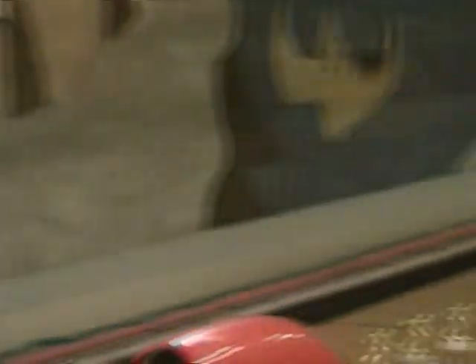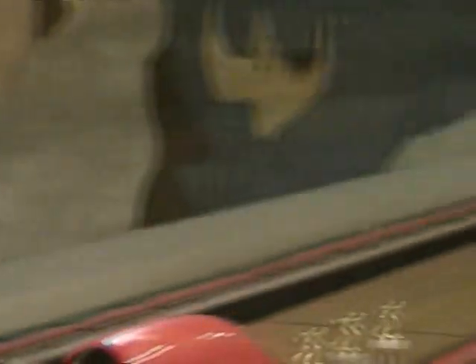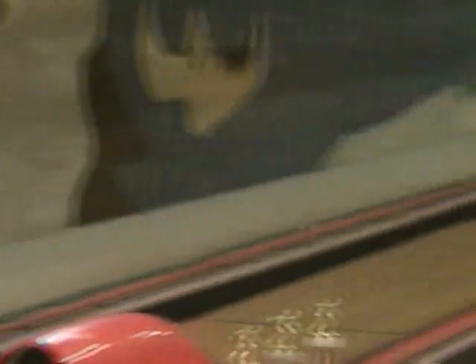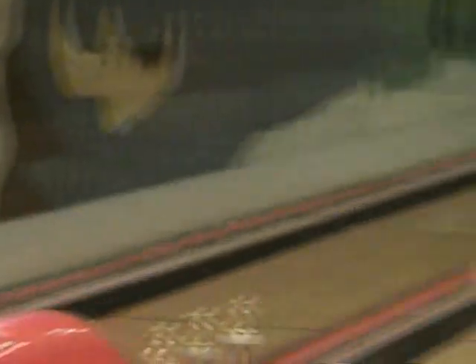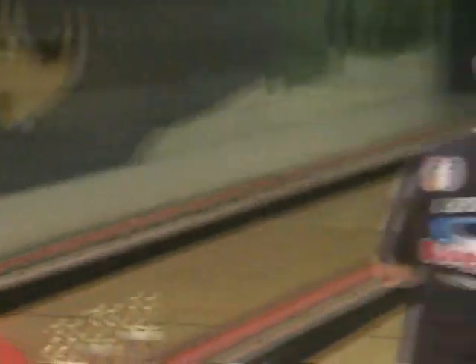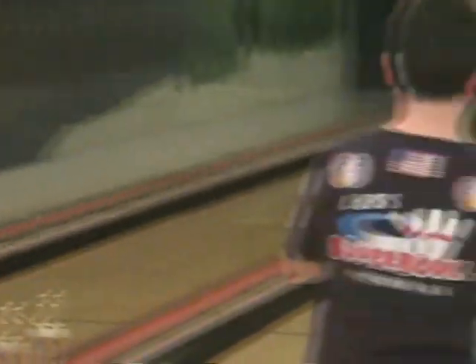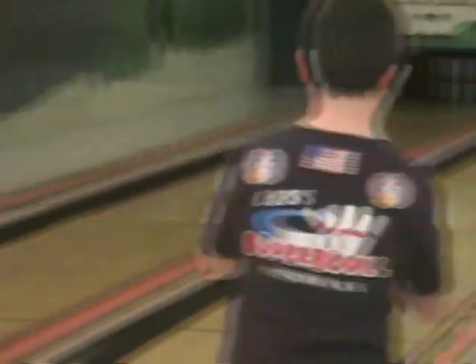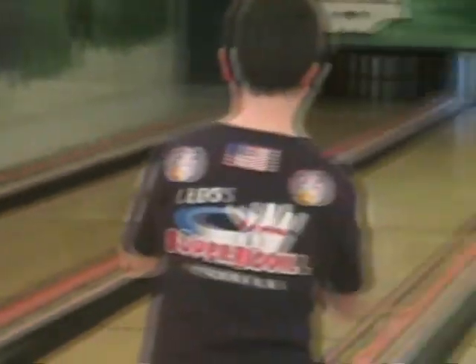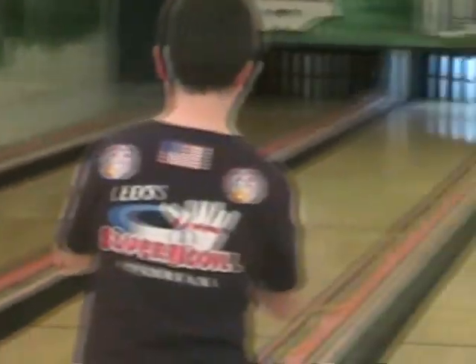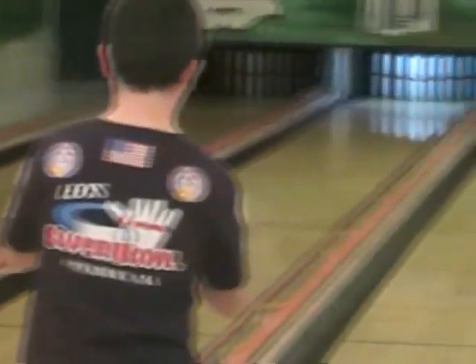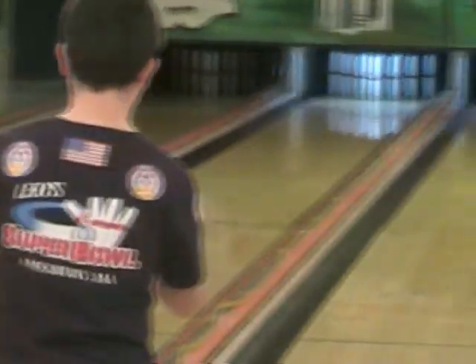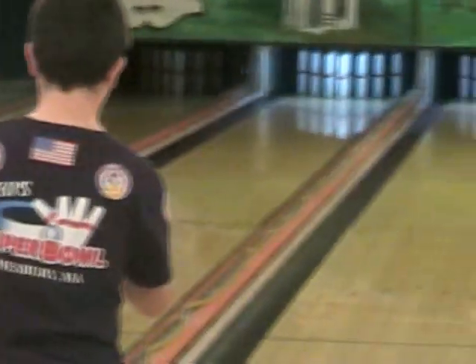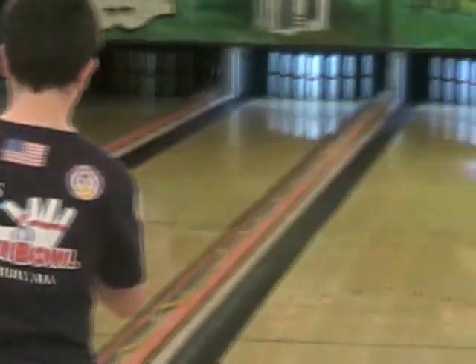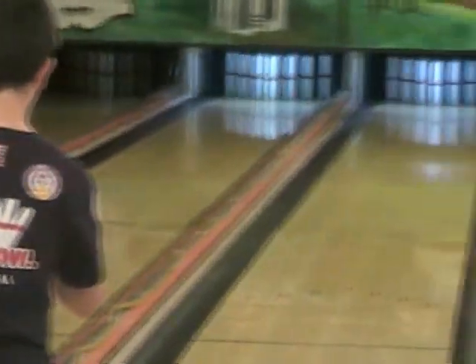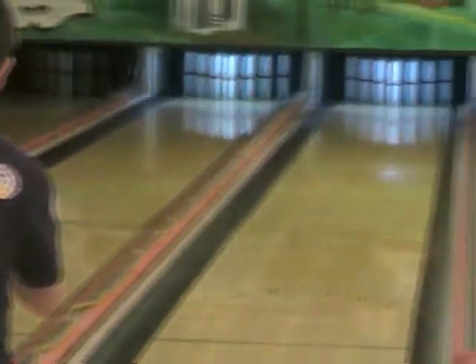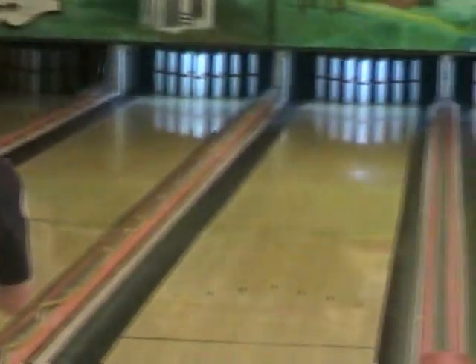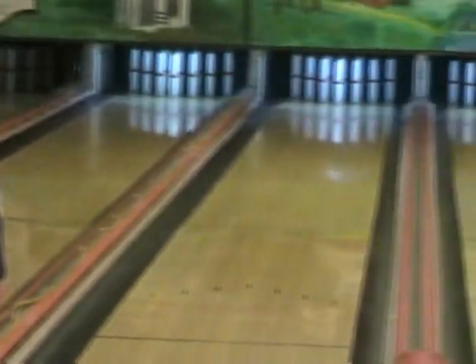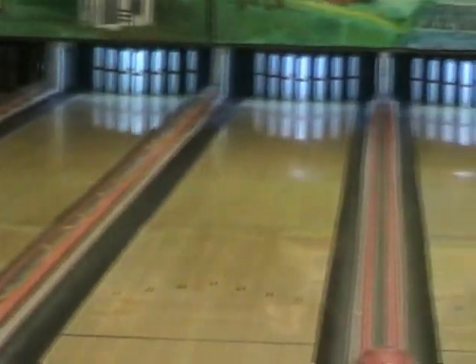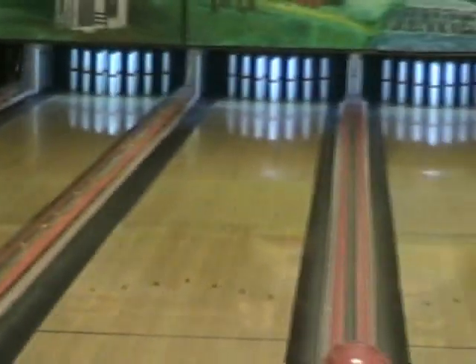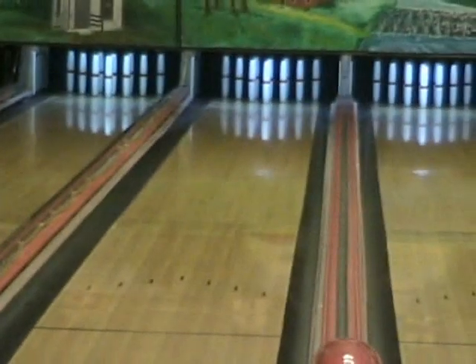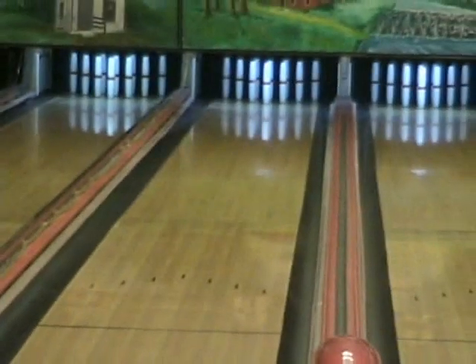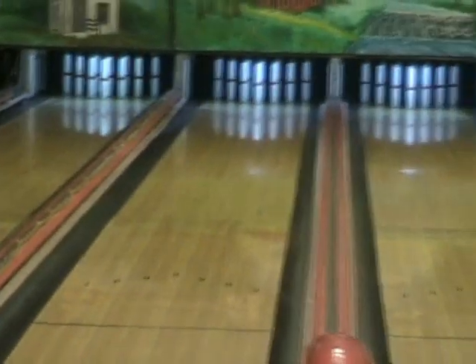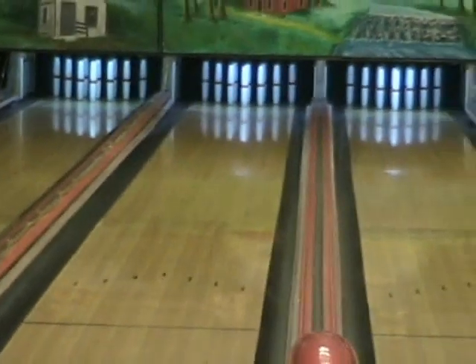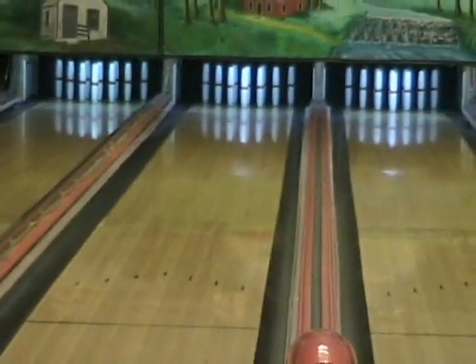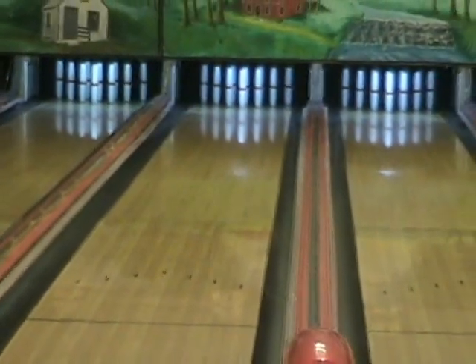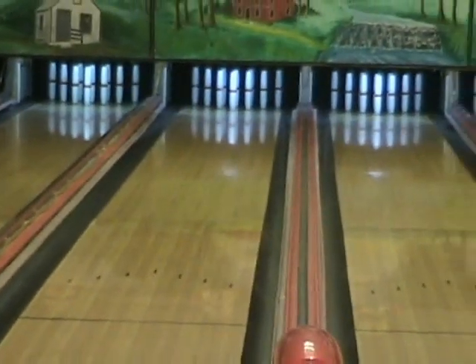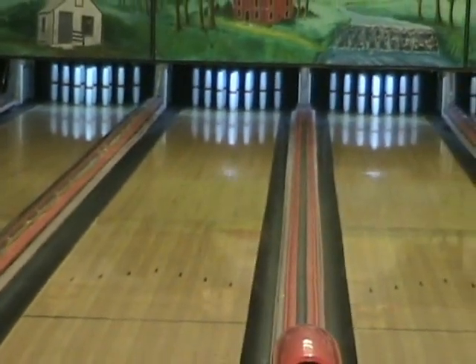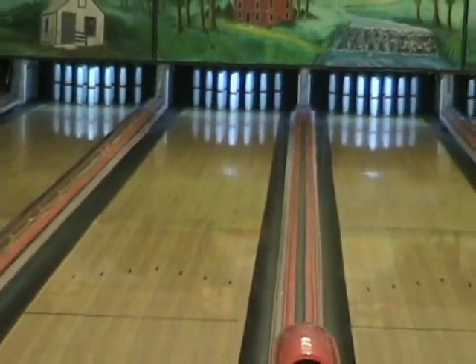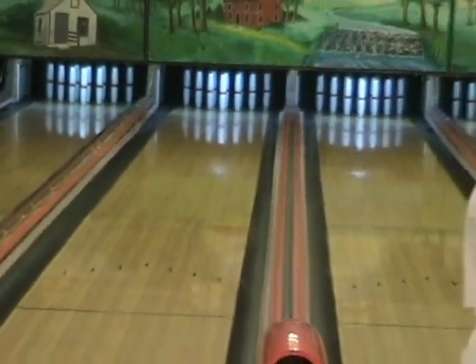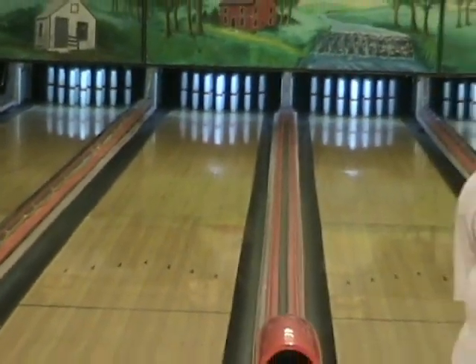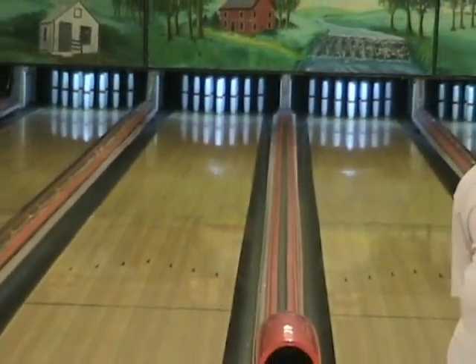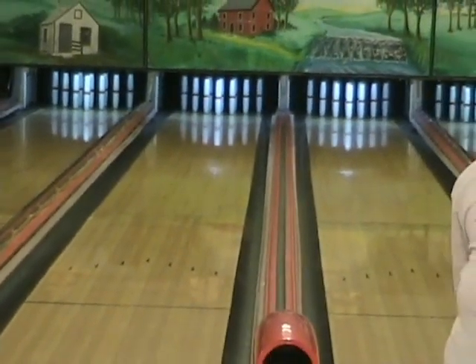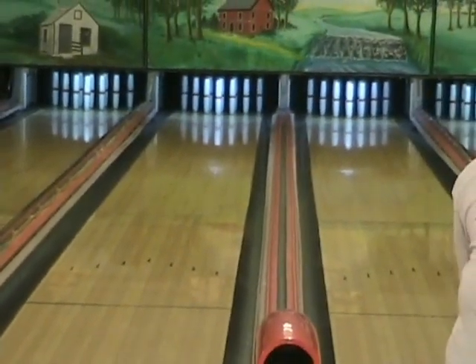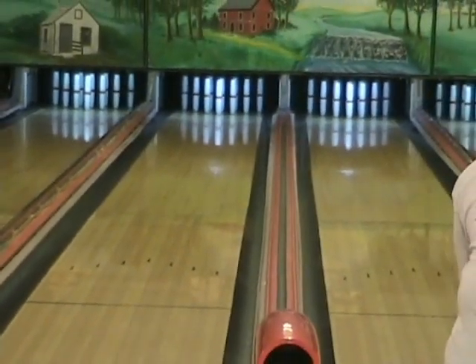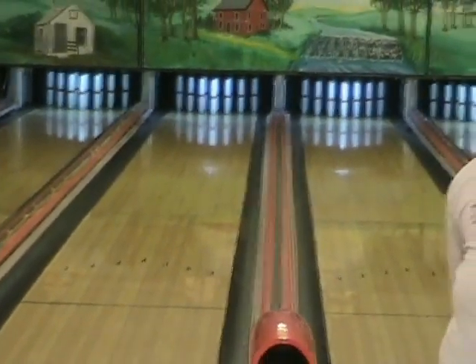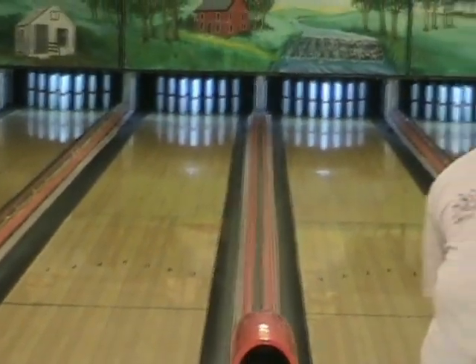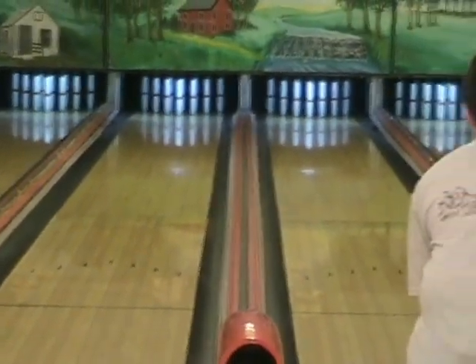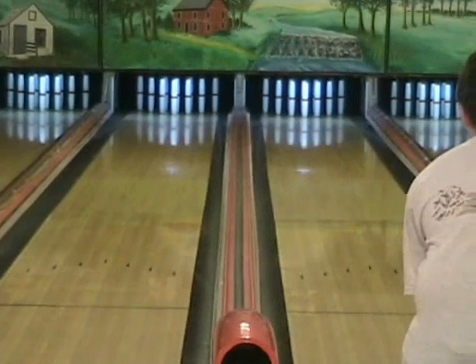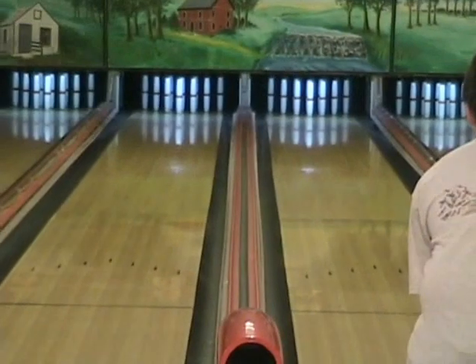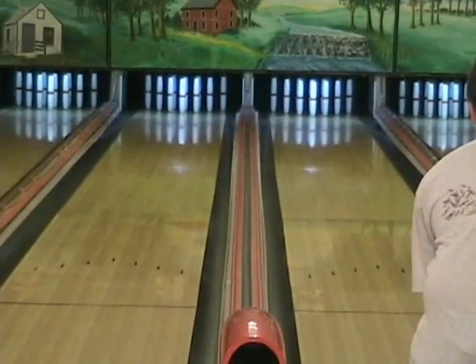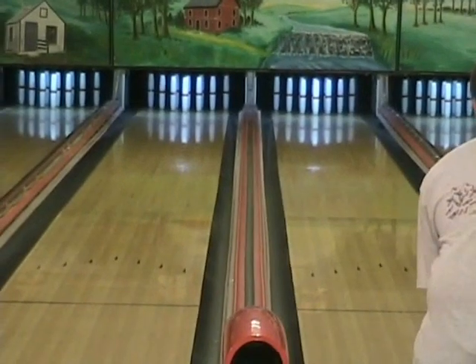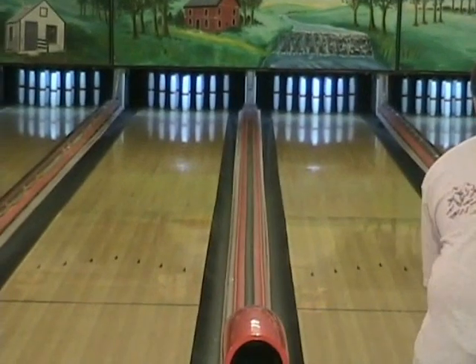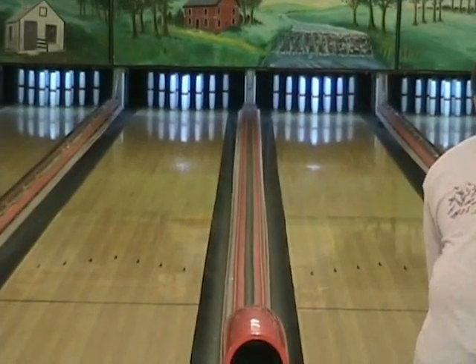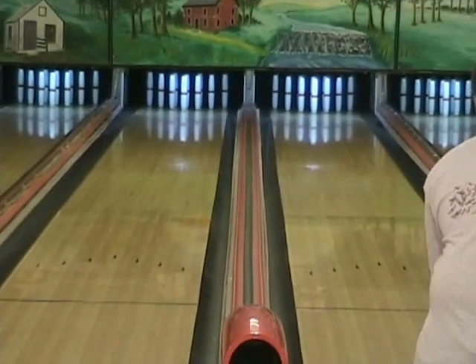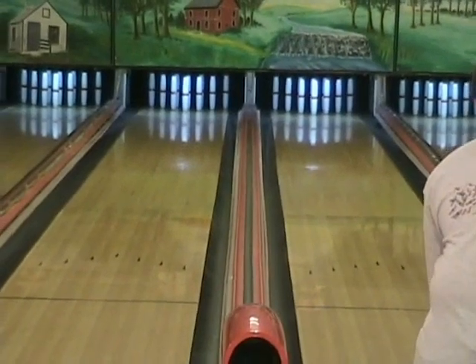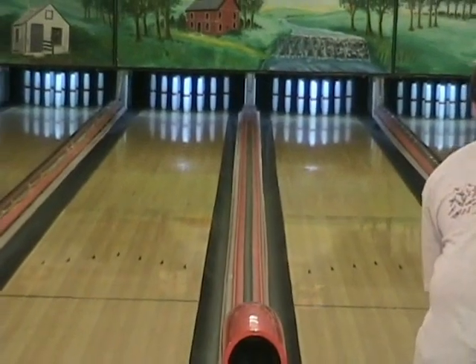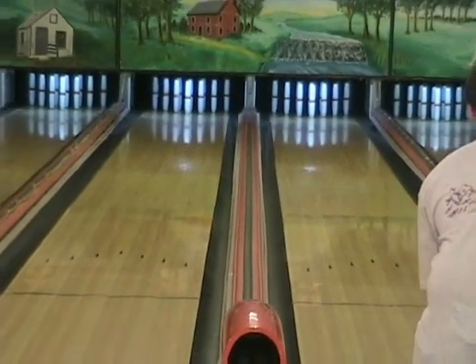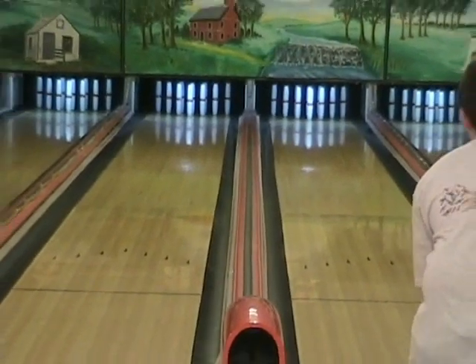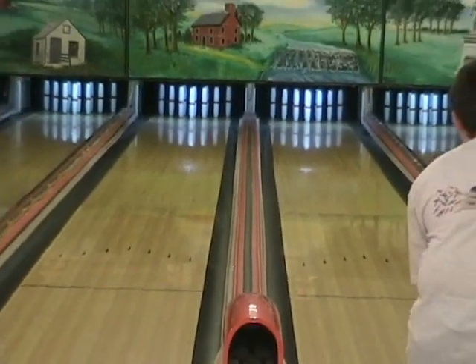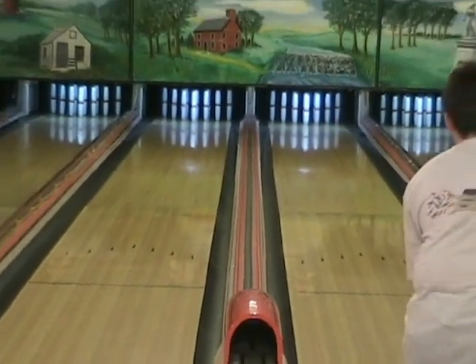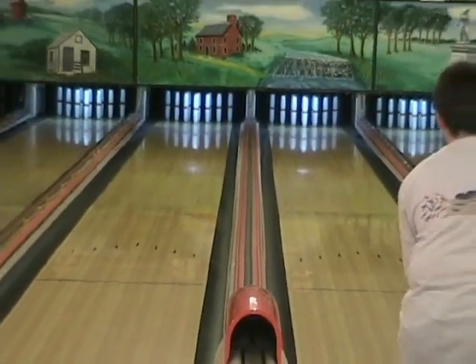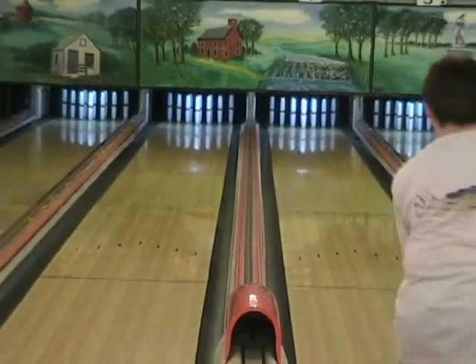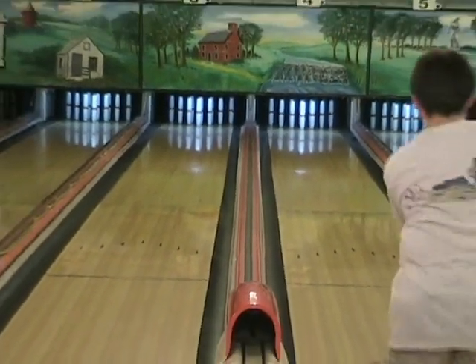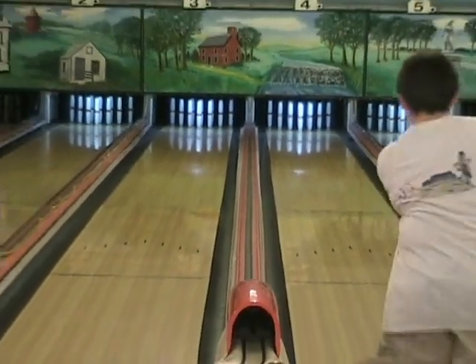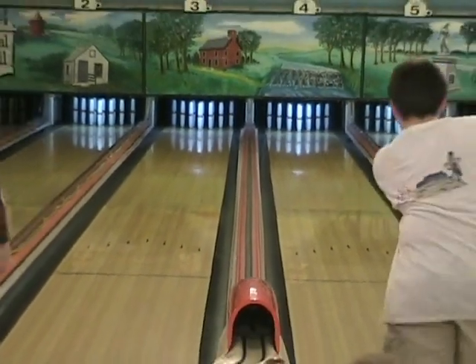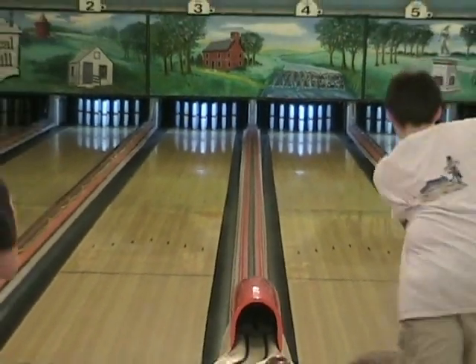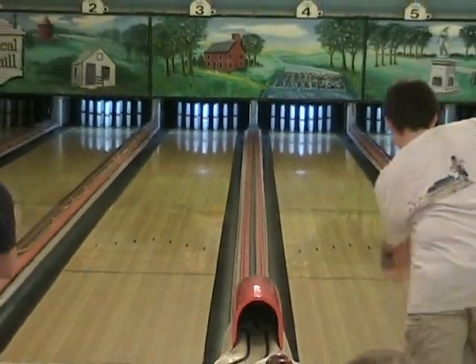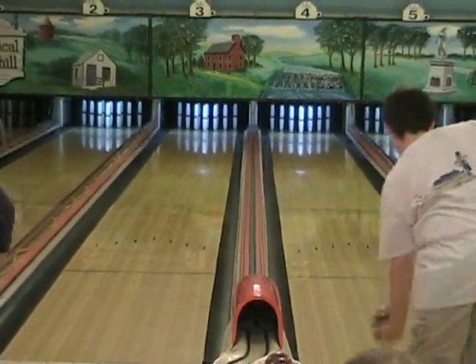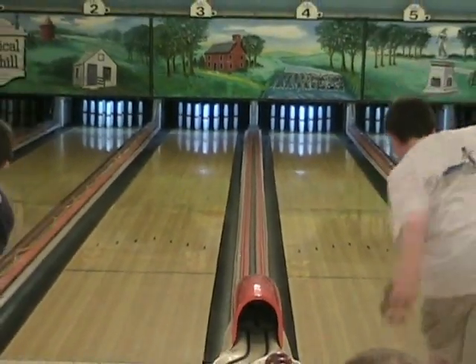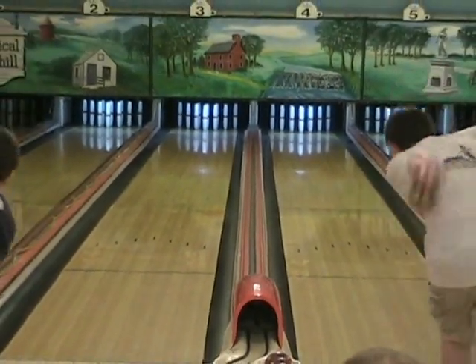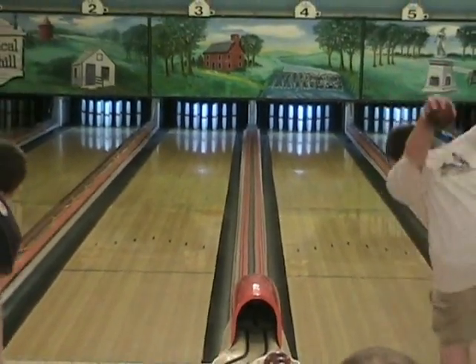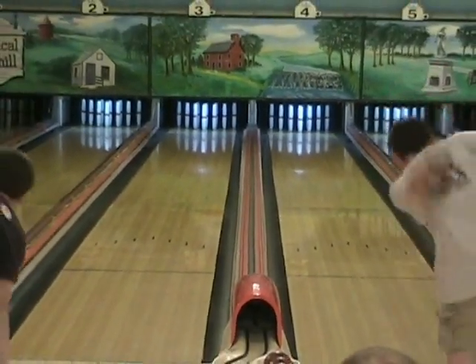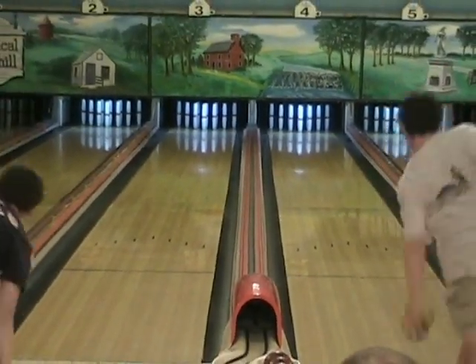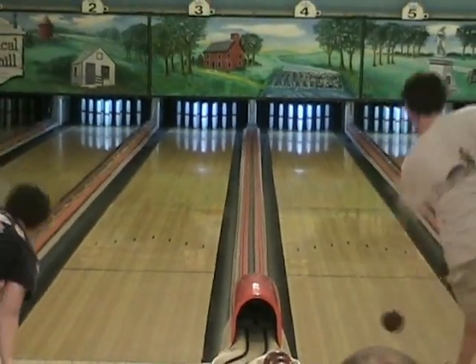Chip away into that deficit — it's a 29-pin difference. Carroll's up 5, so it's 24.